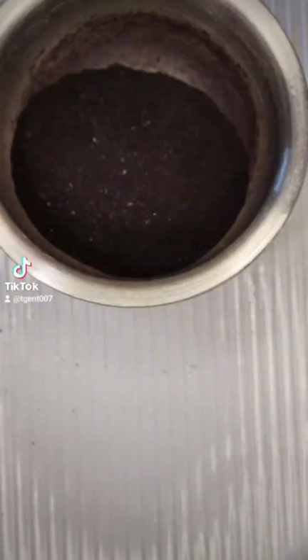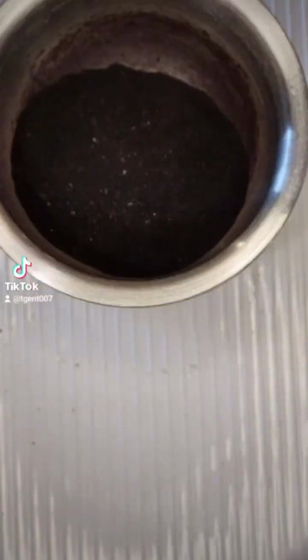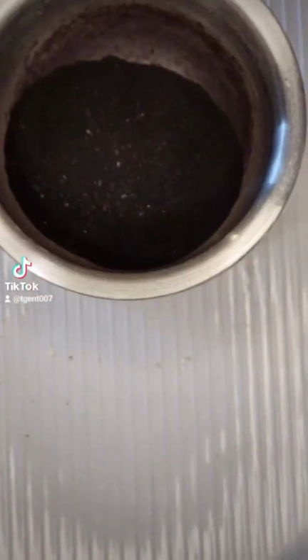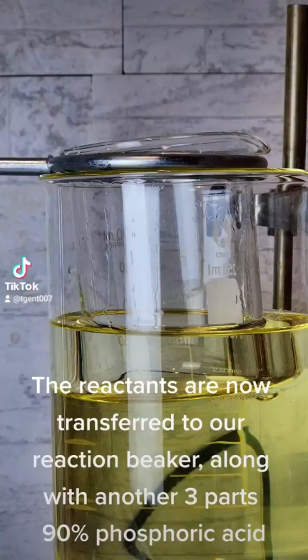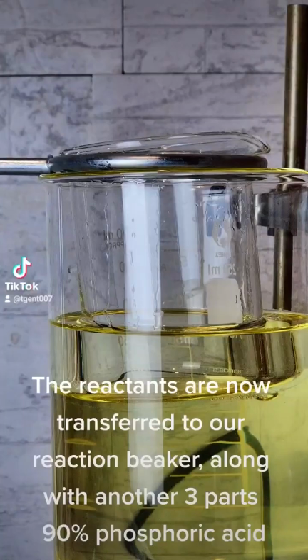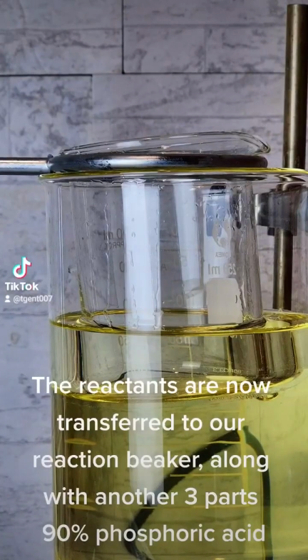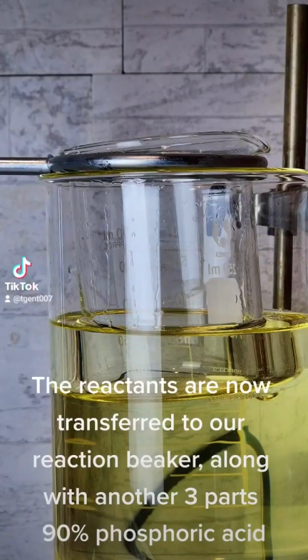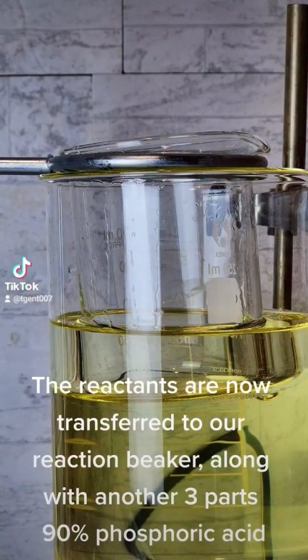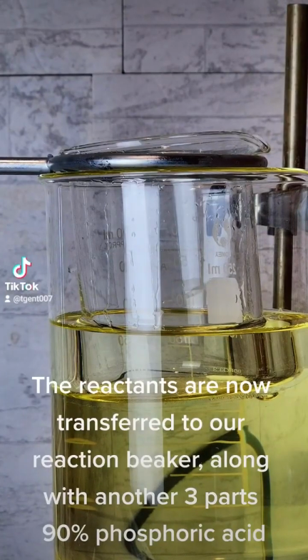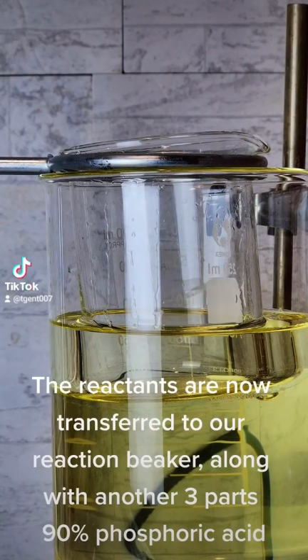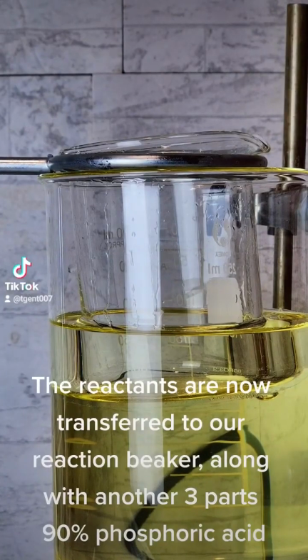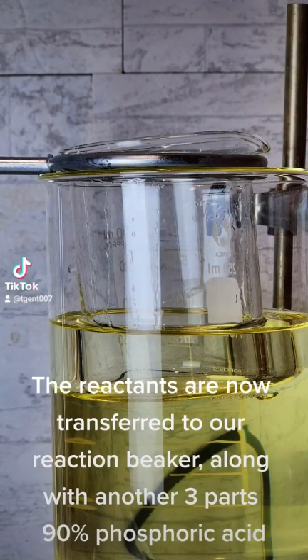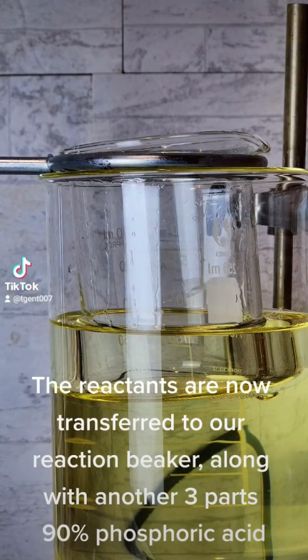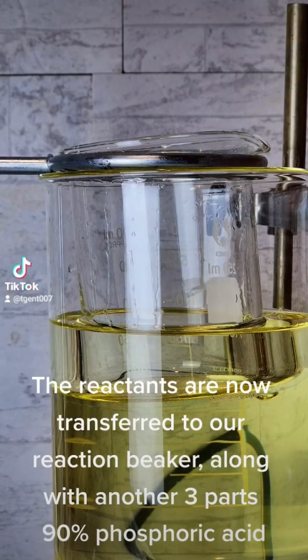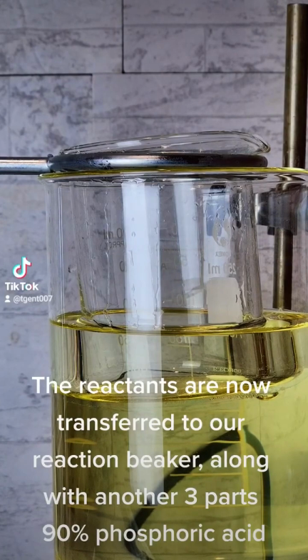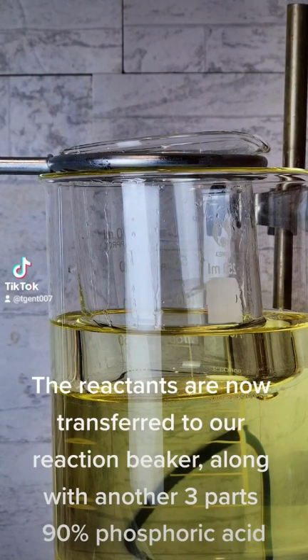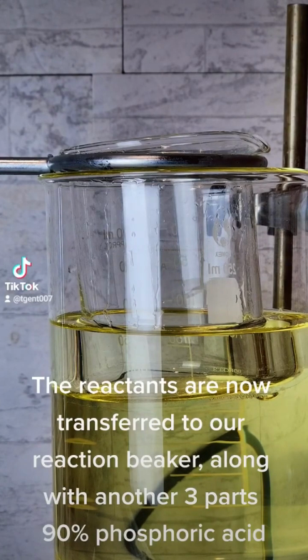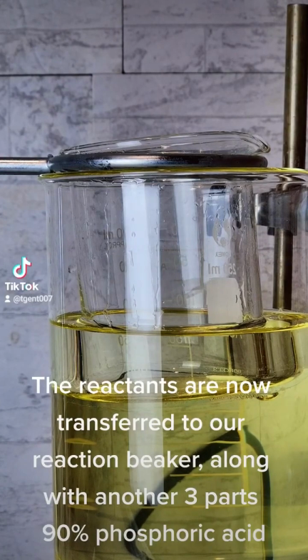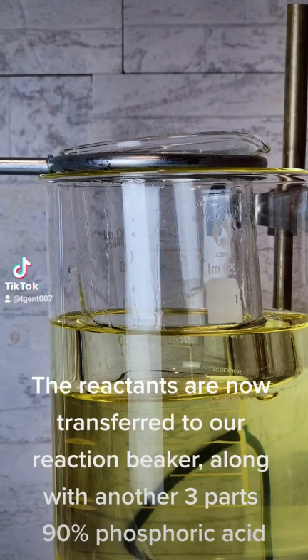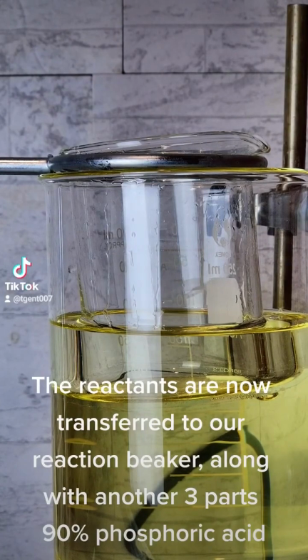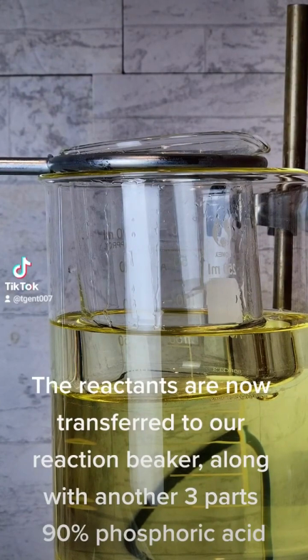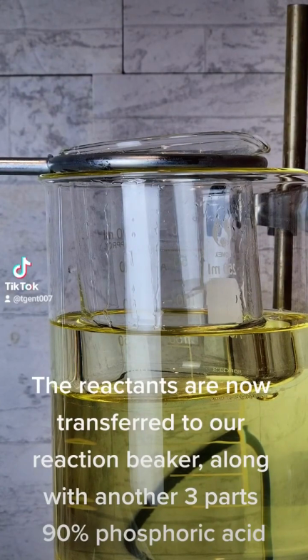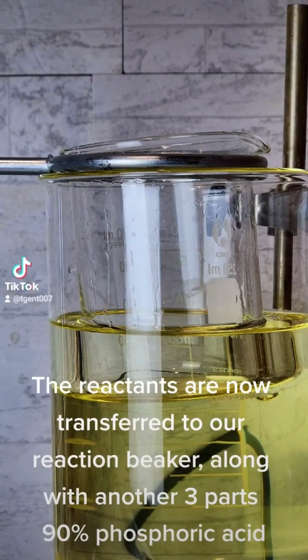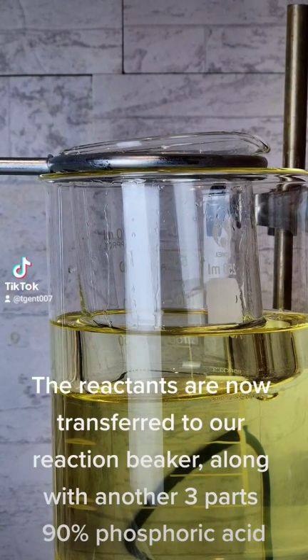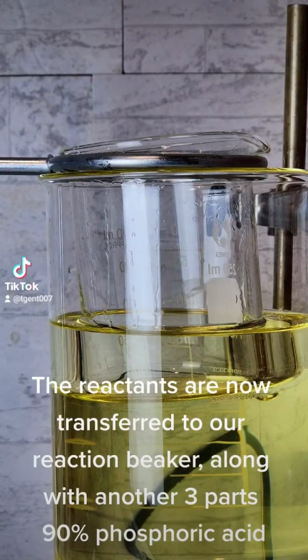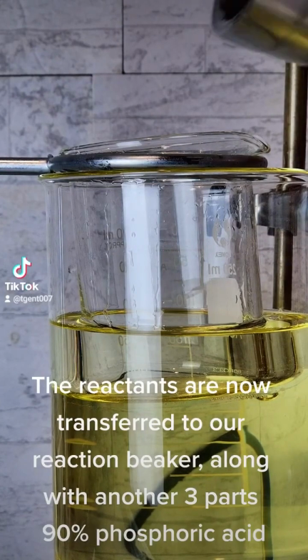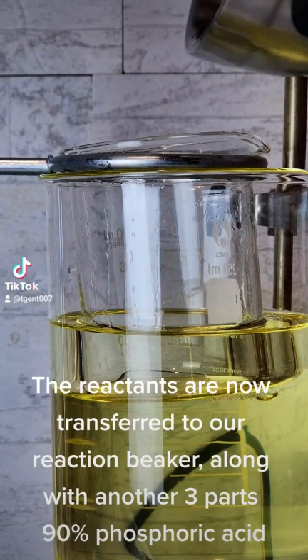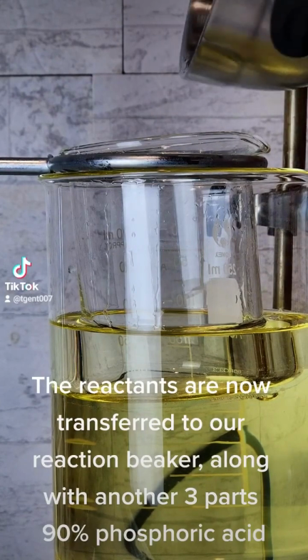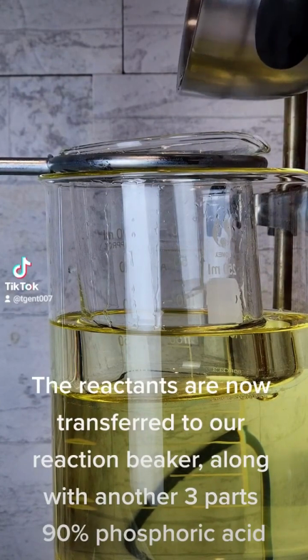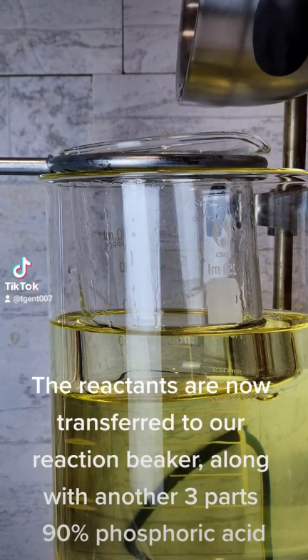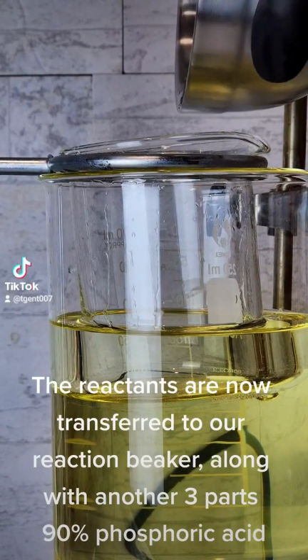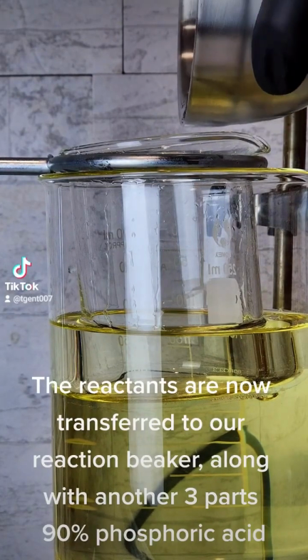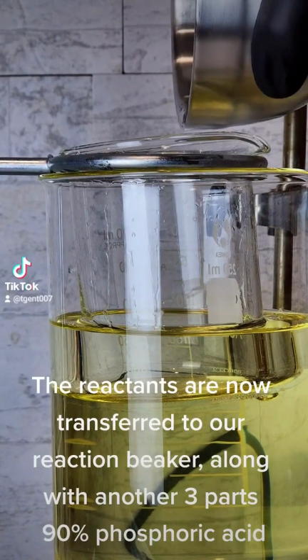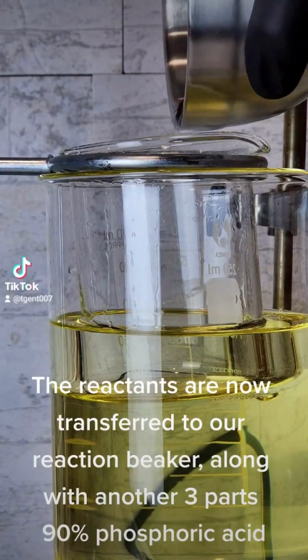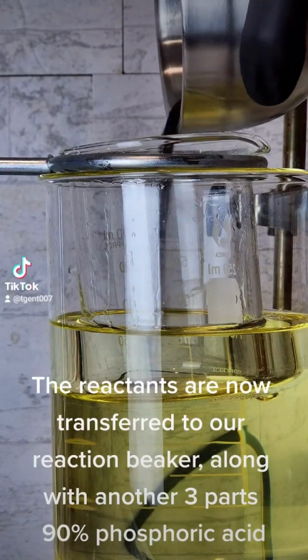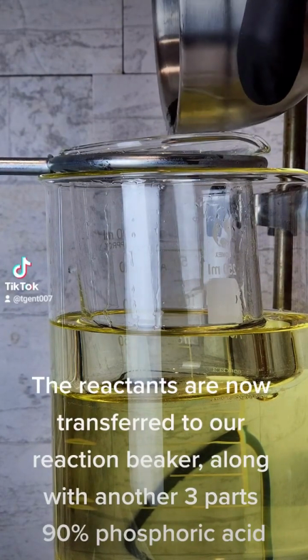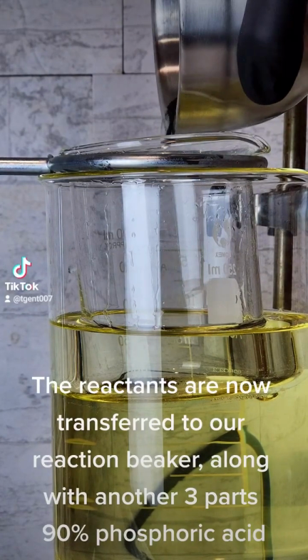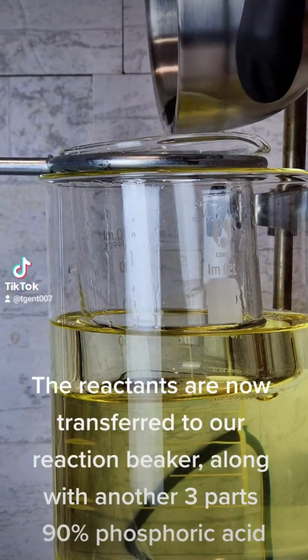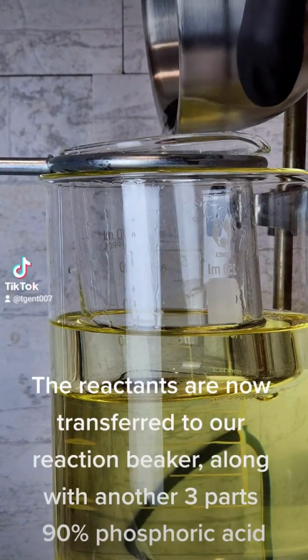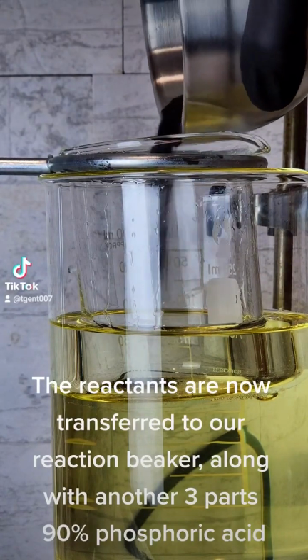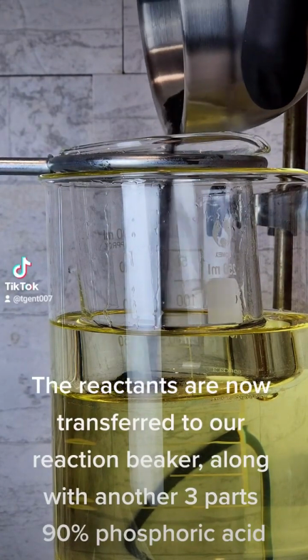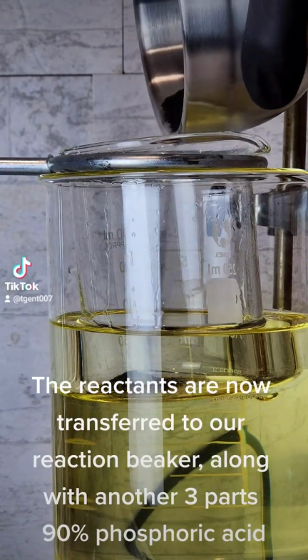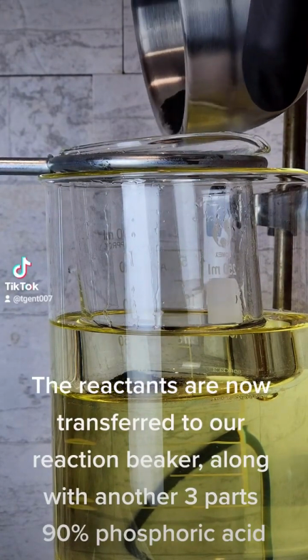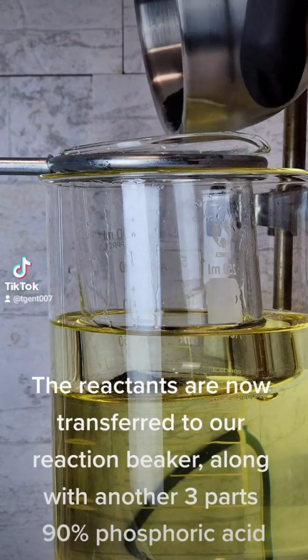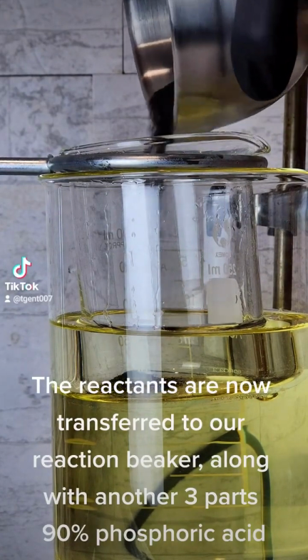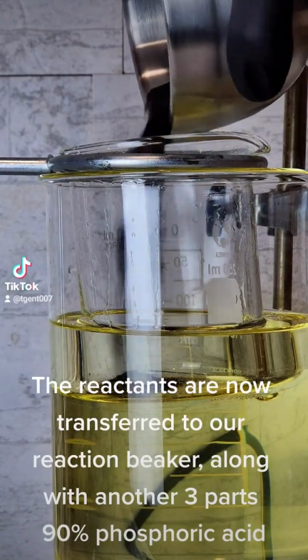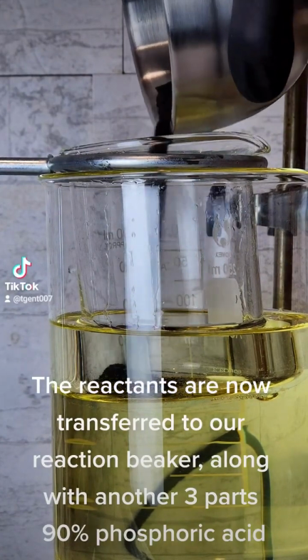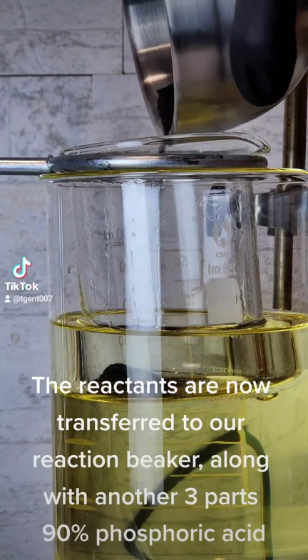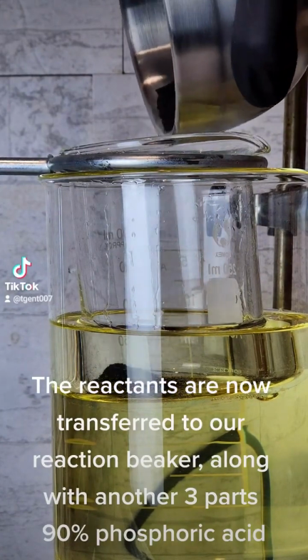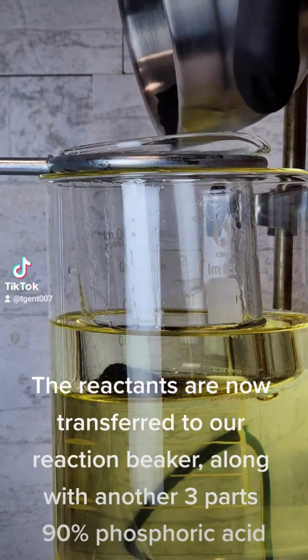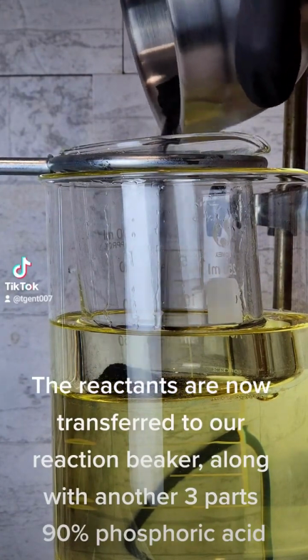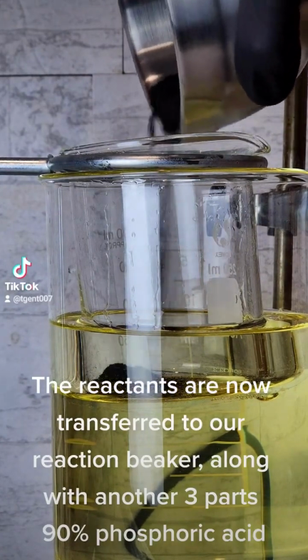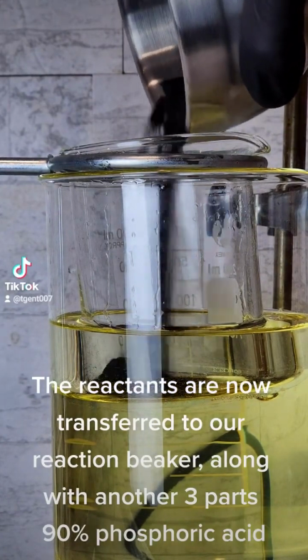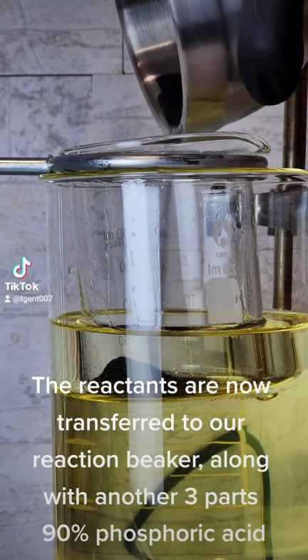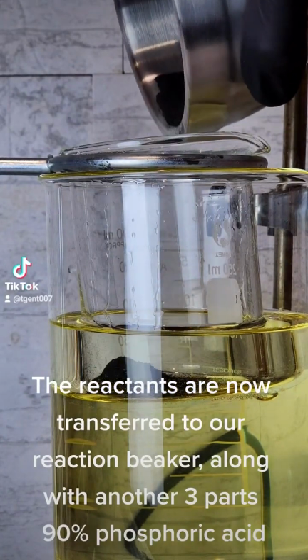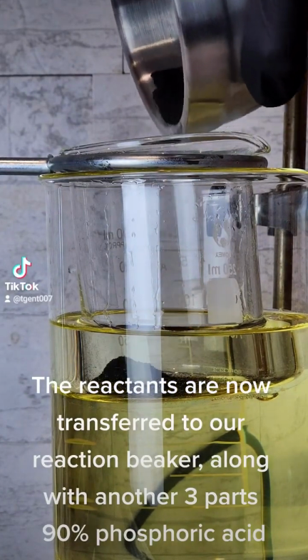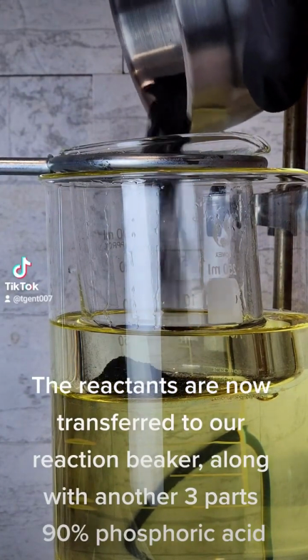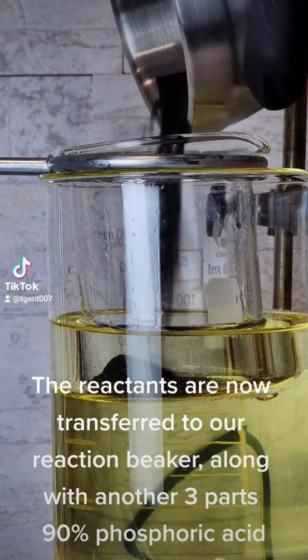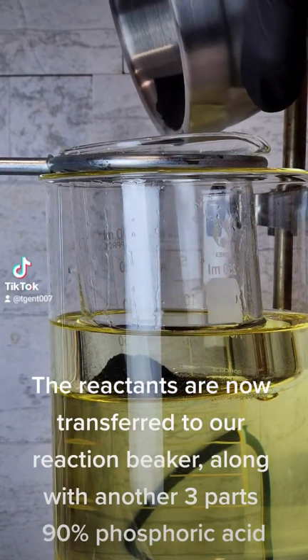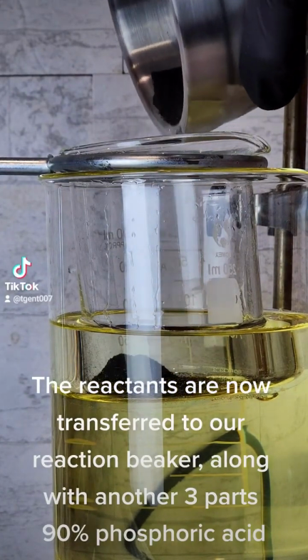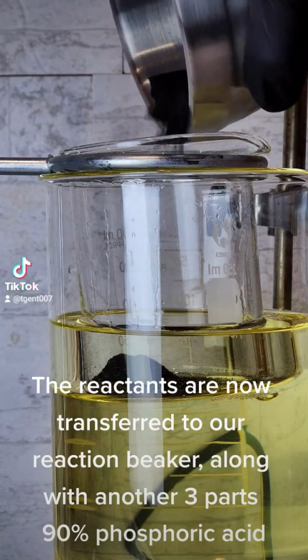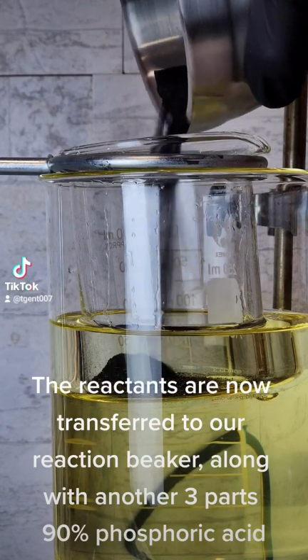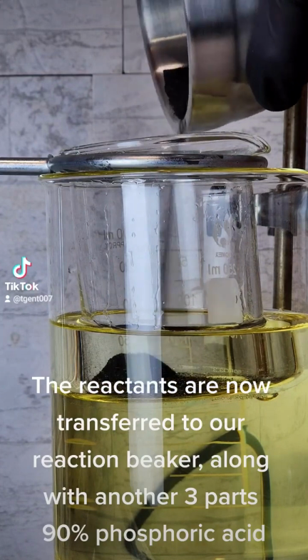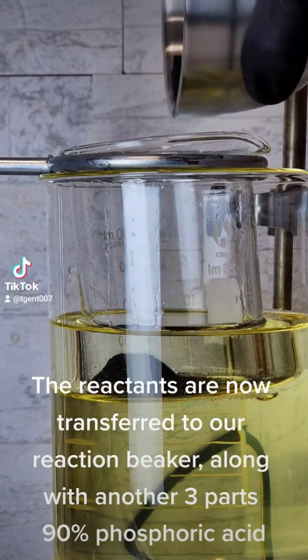The reactants are now transferred to our reaction beaker, along with another 3 parts 90% phosphoric acid.